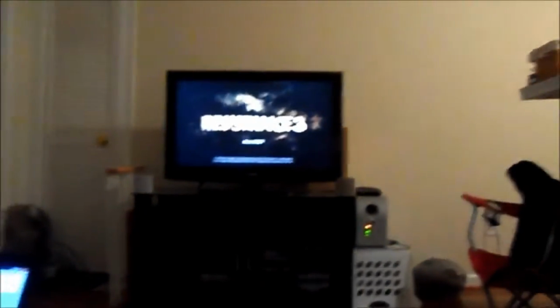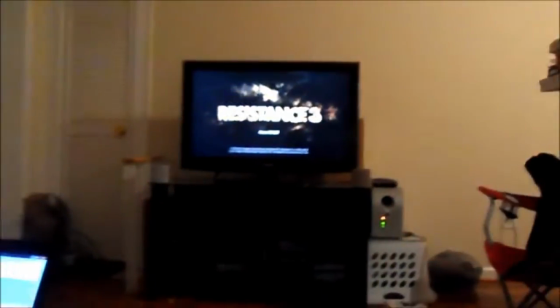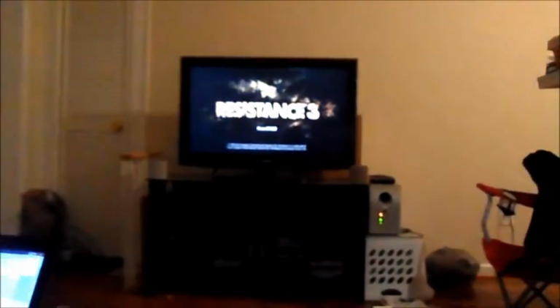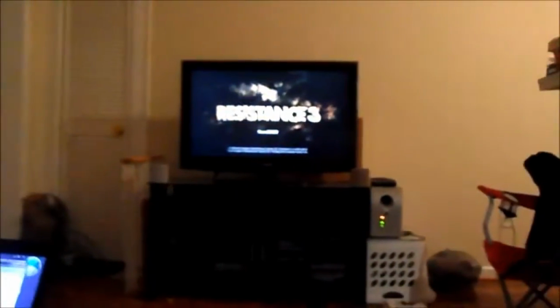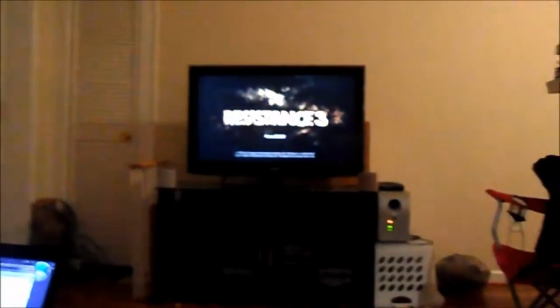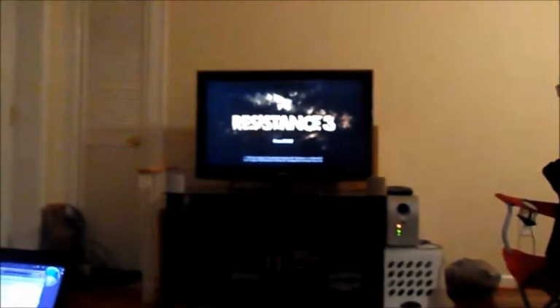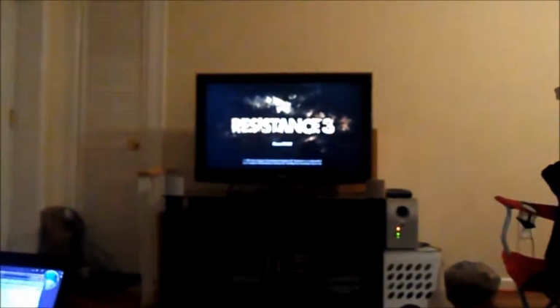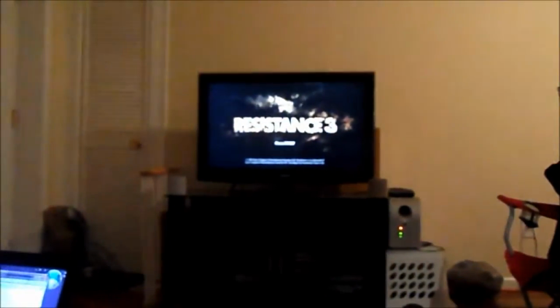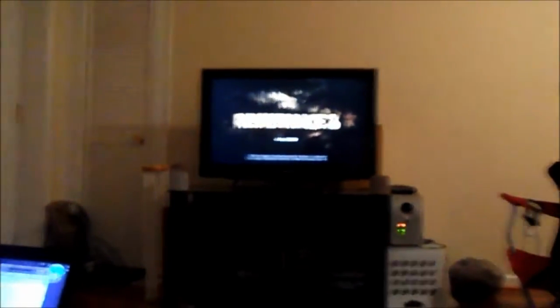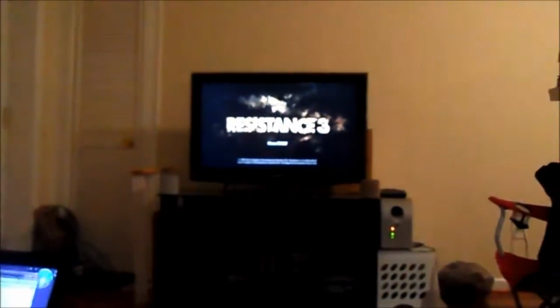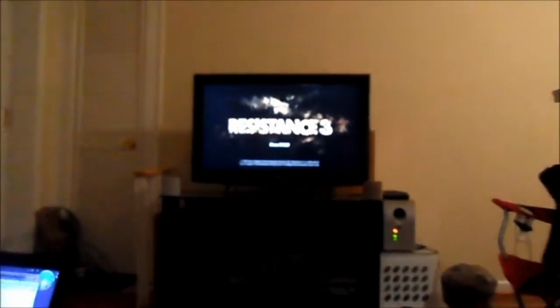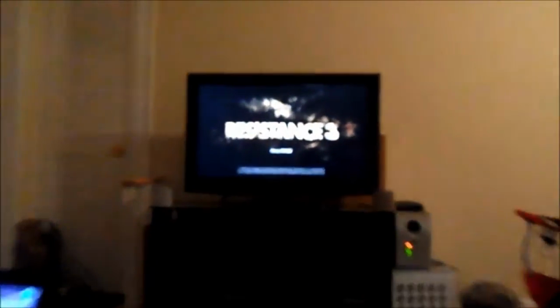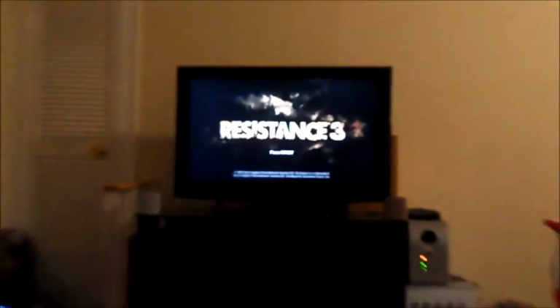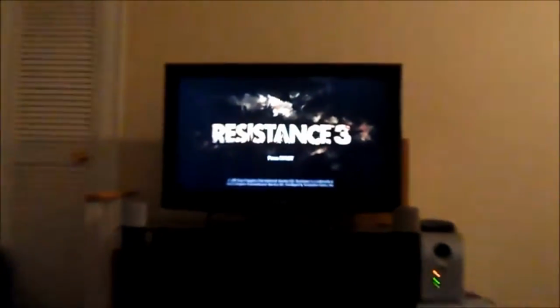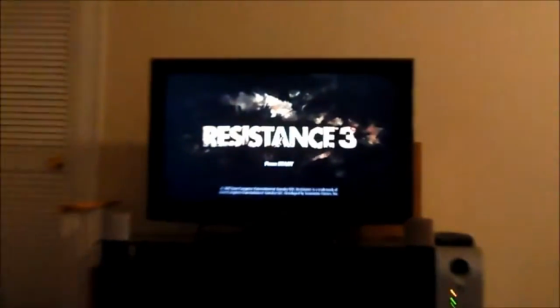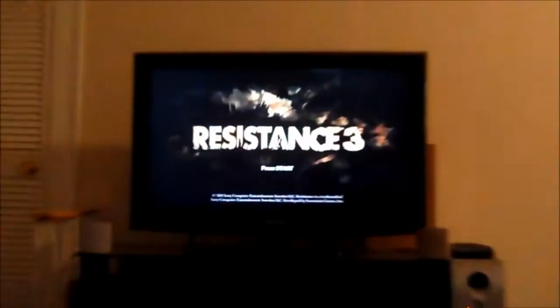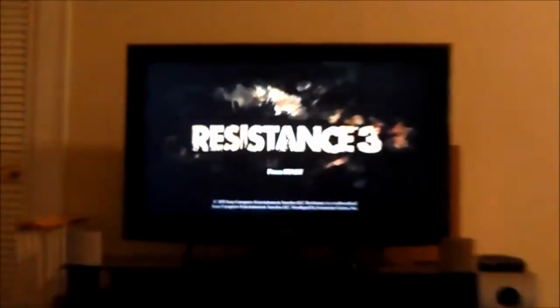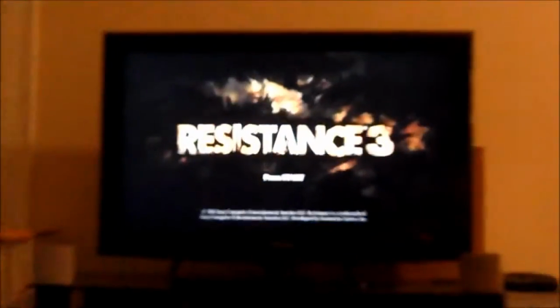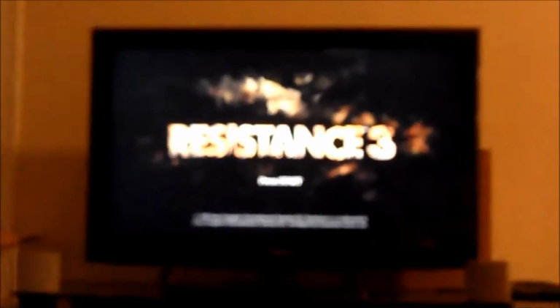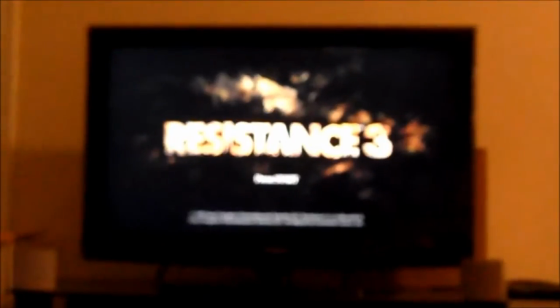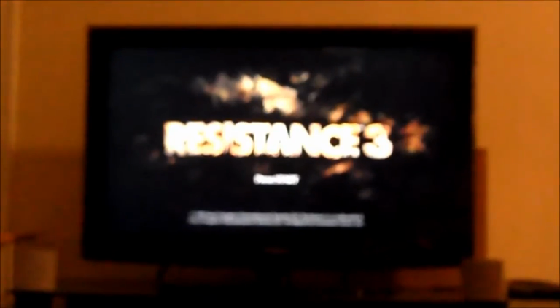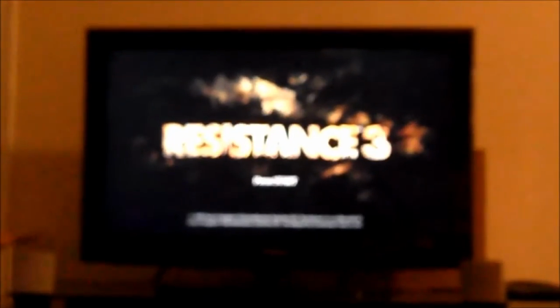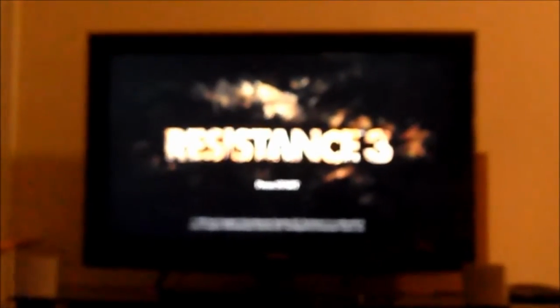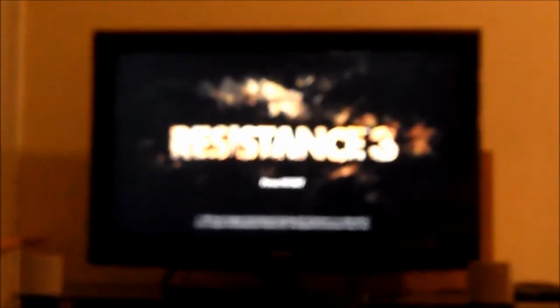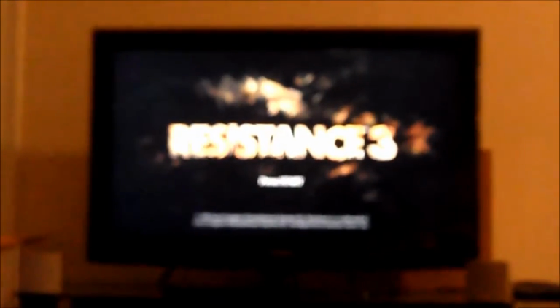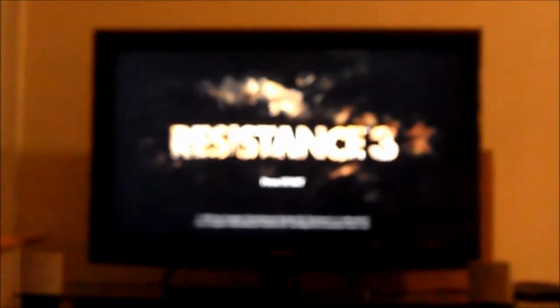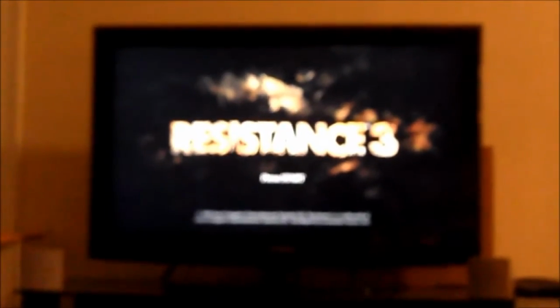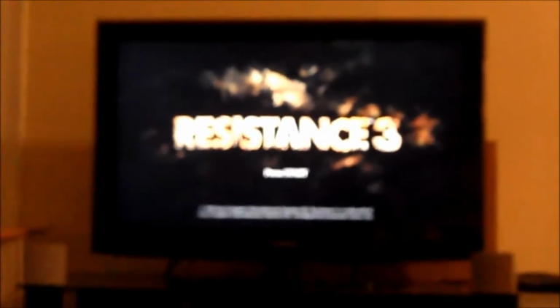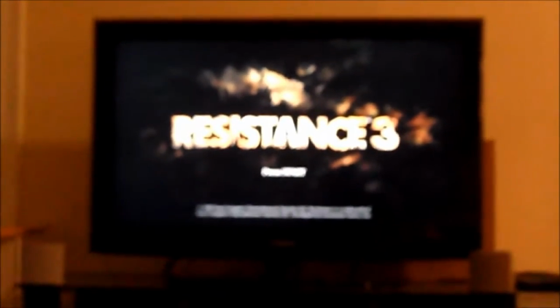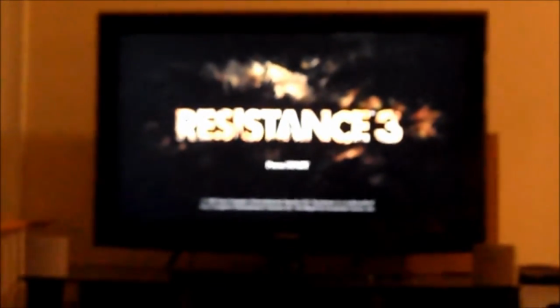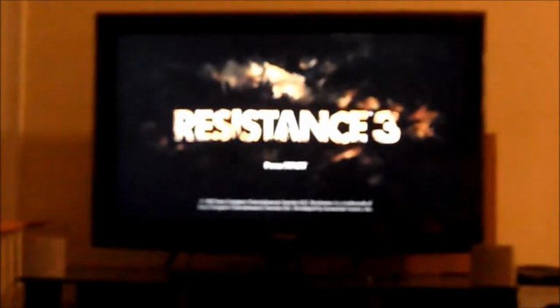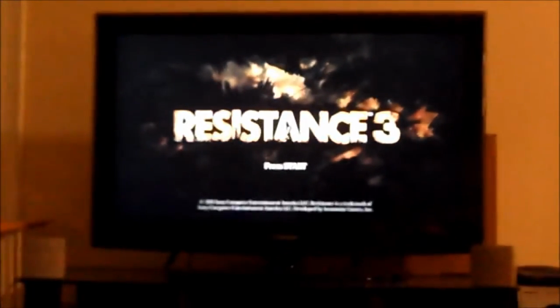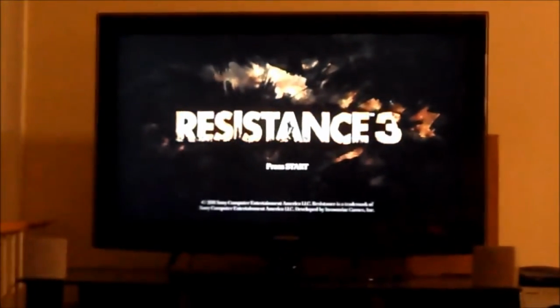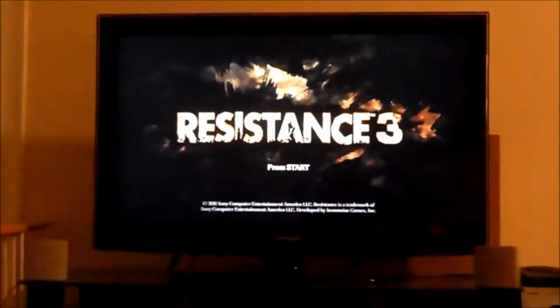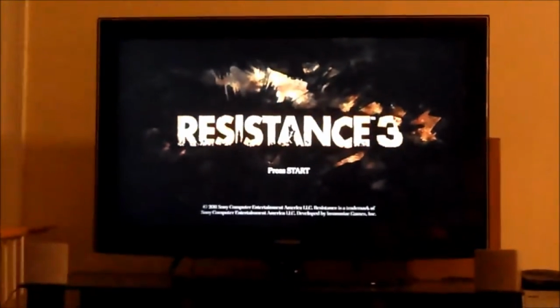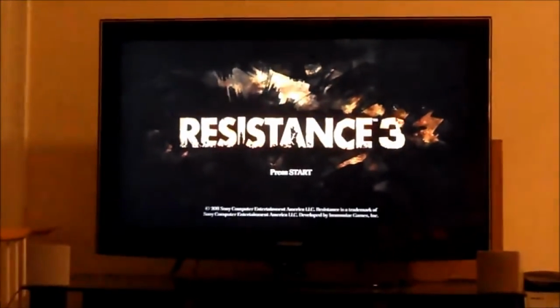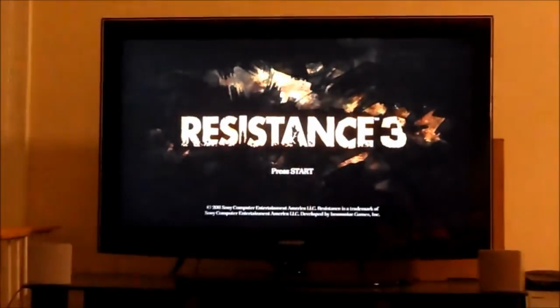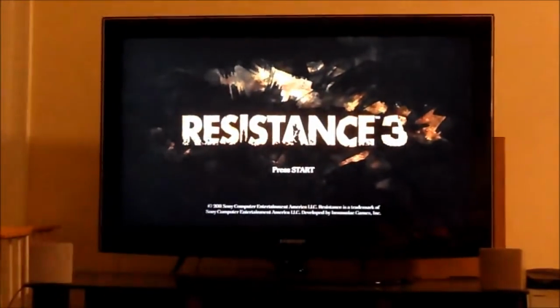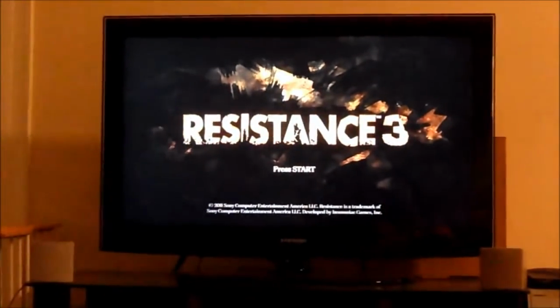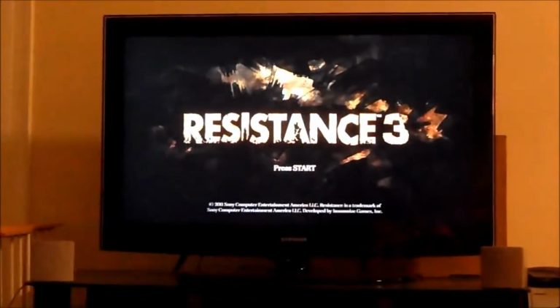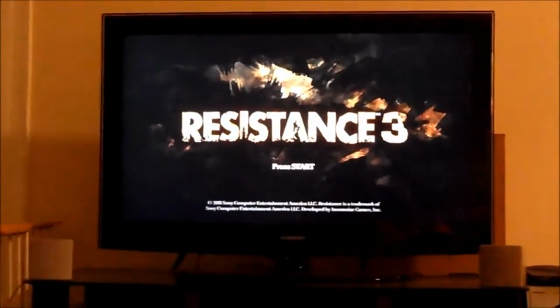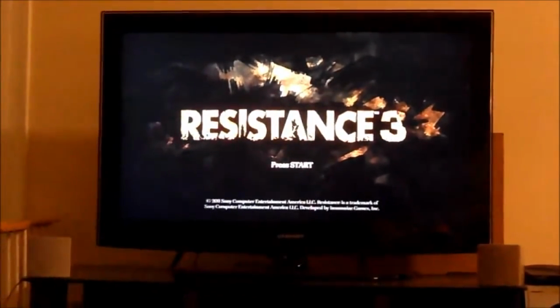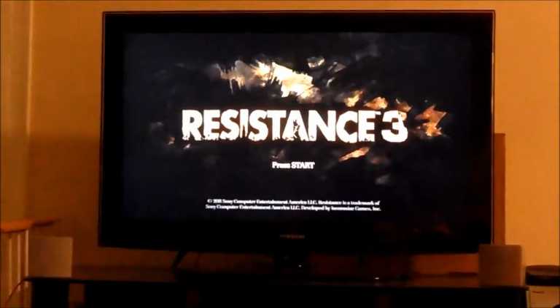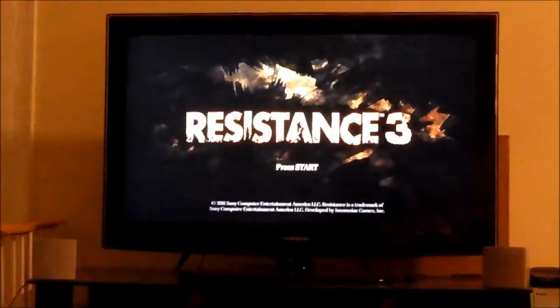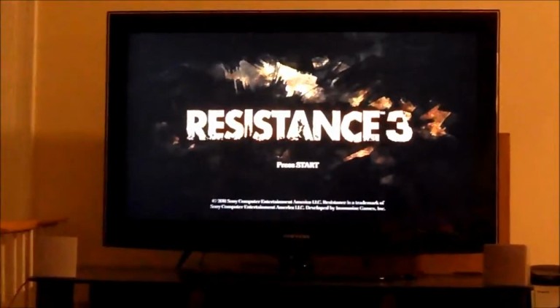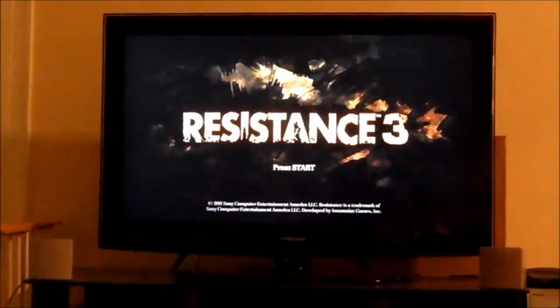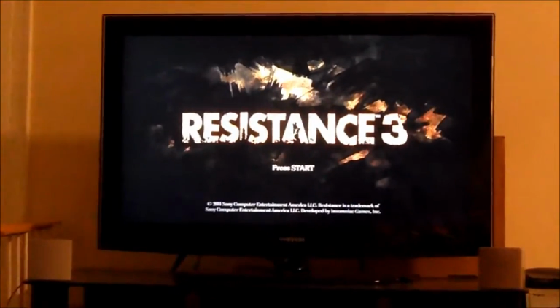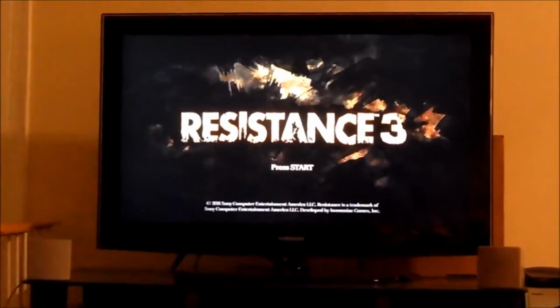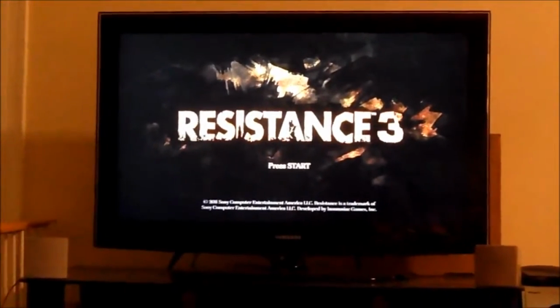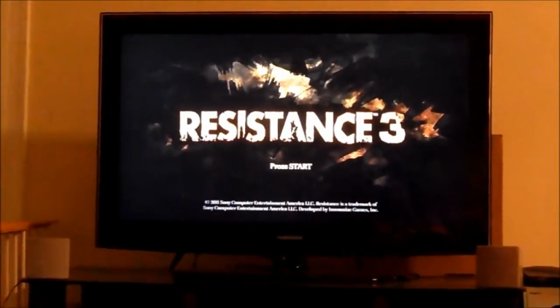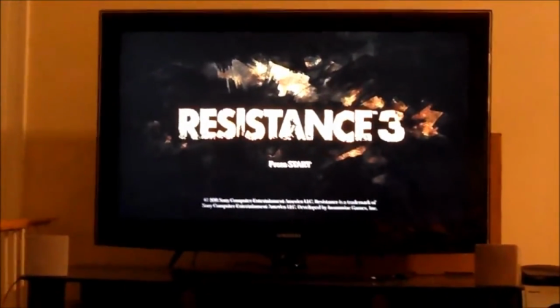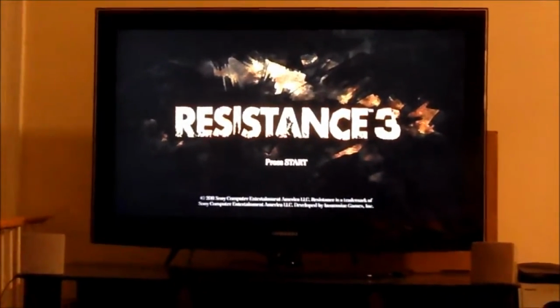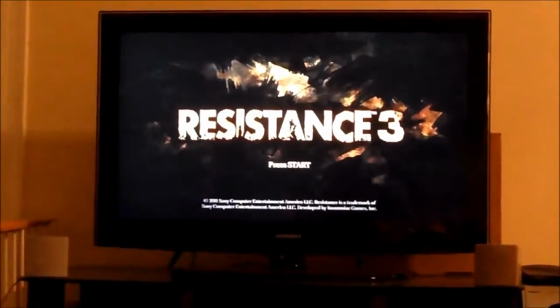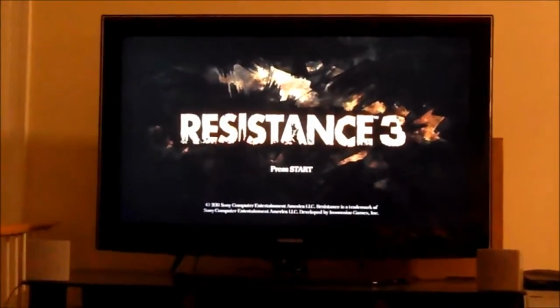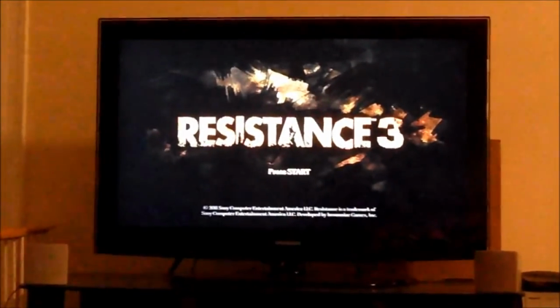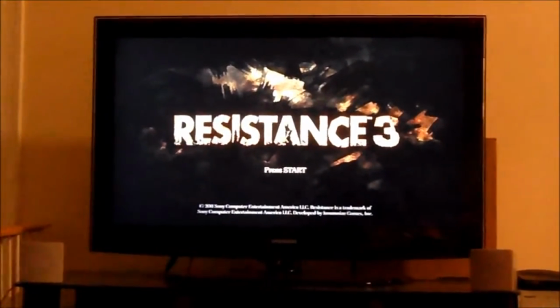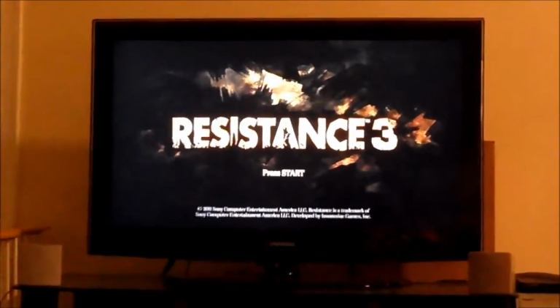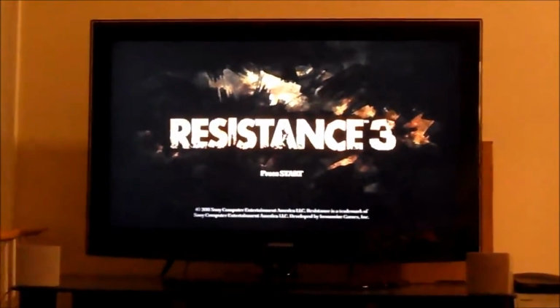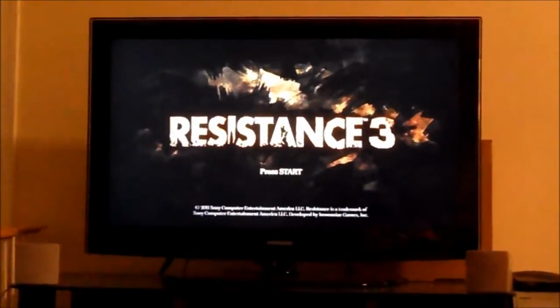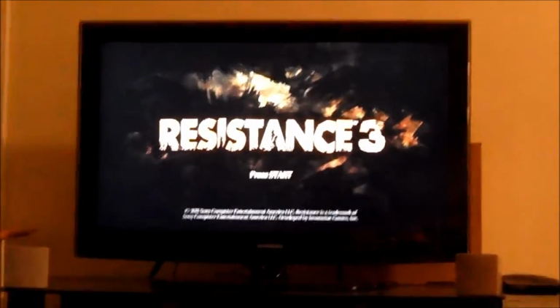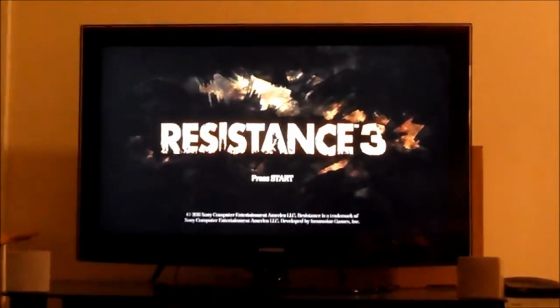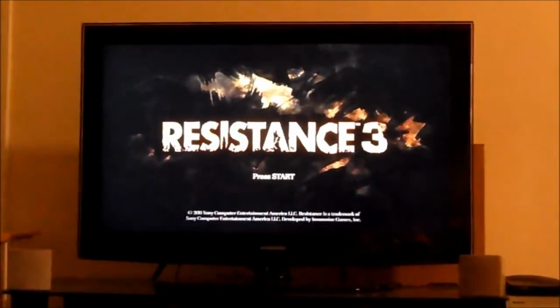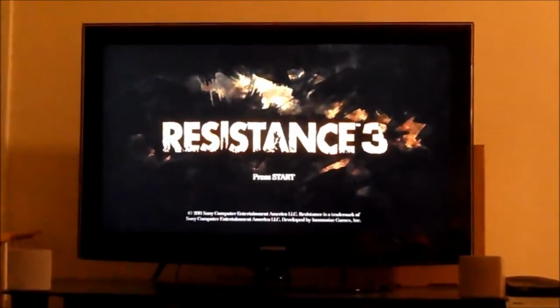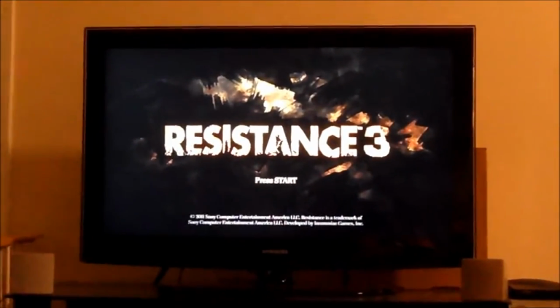We're about to play Resistance 3. Hopefully this isn't copyright infringement, because I still don't understand that.